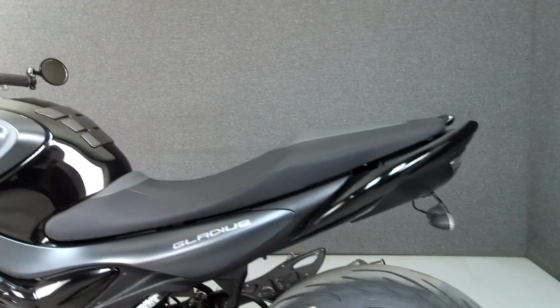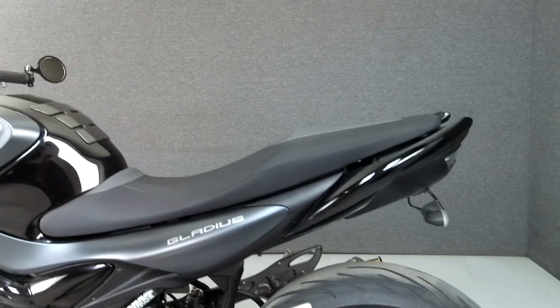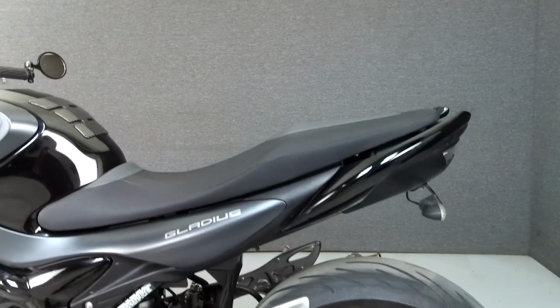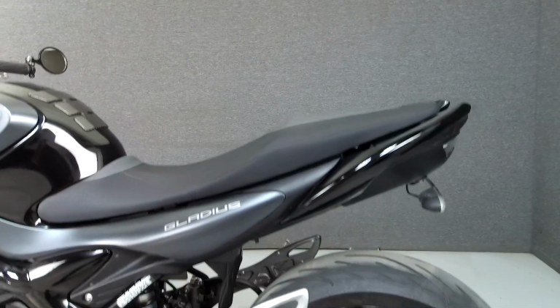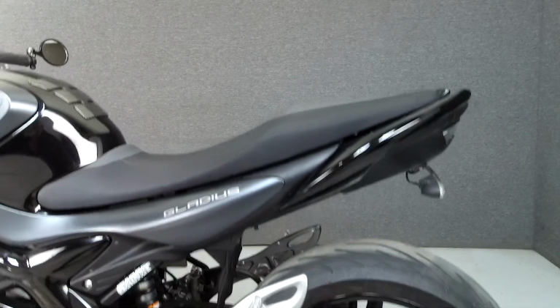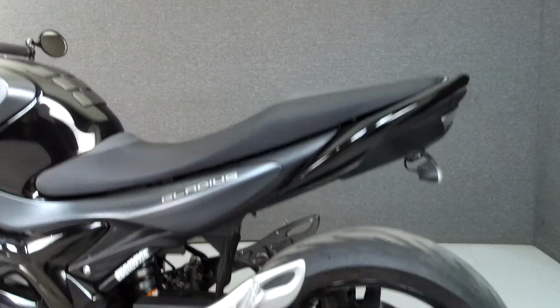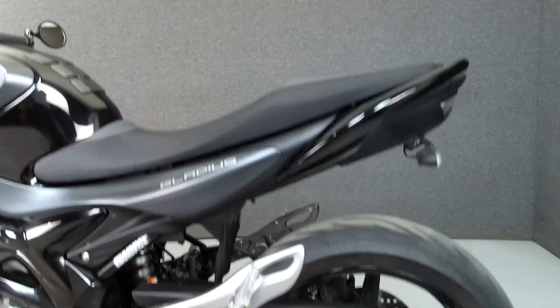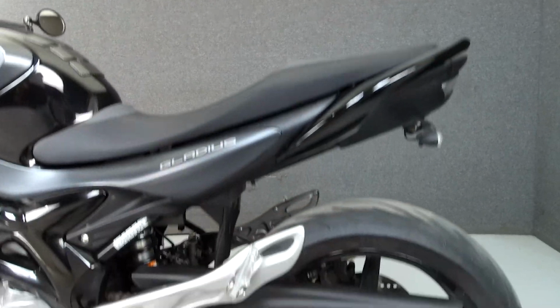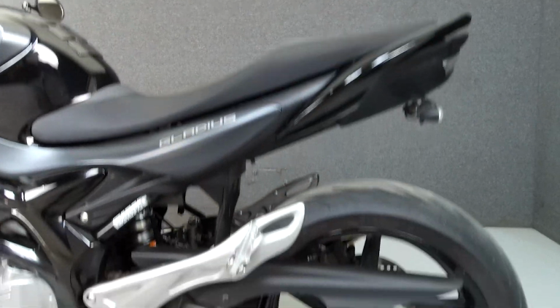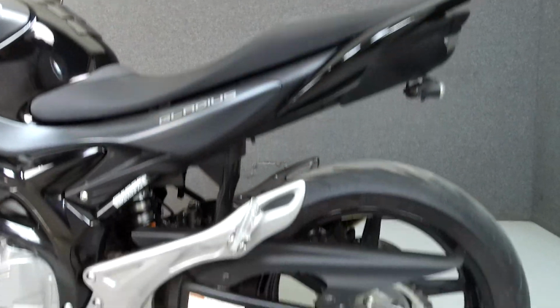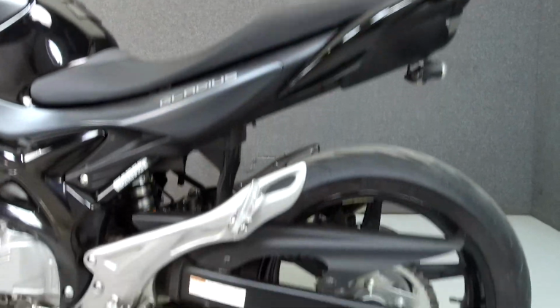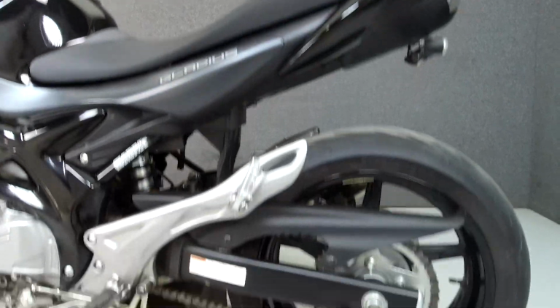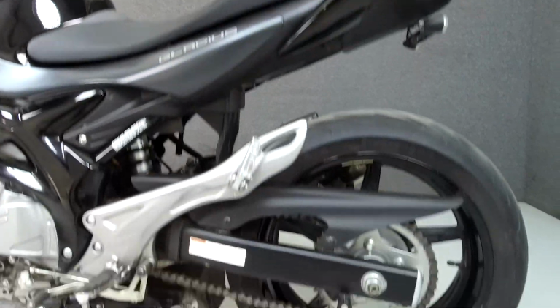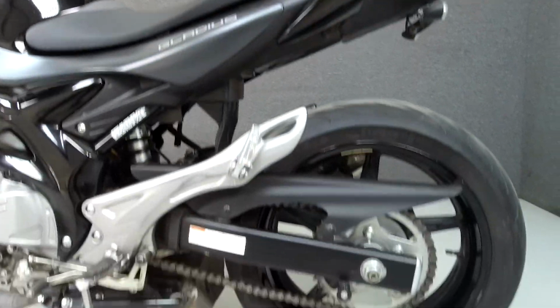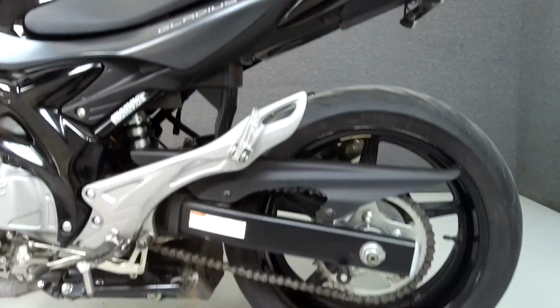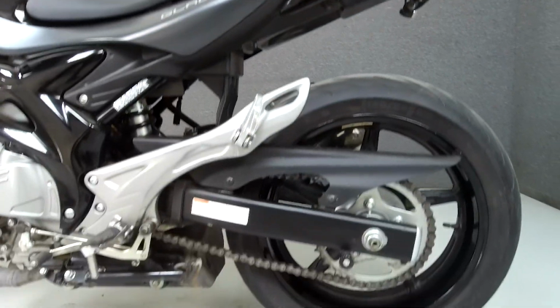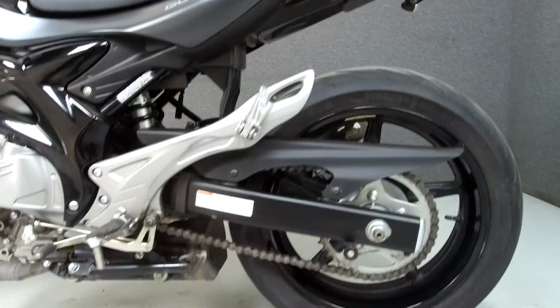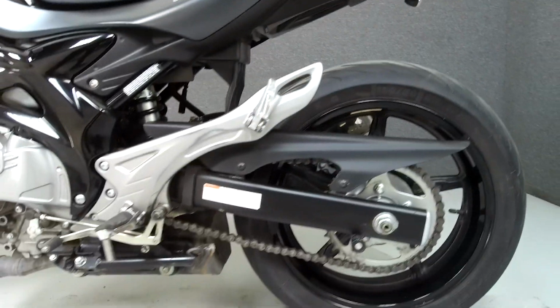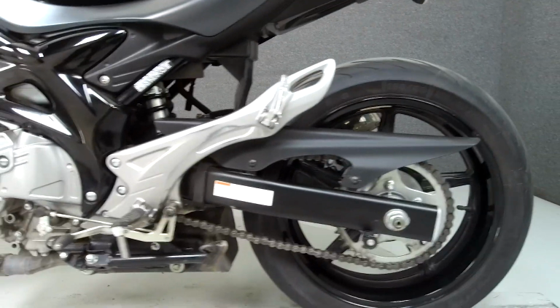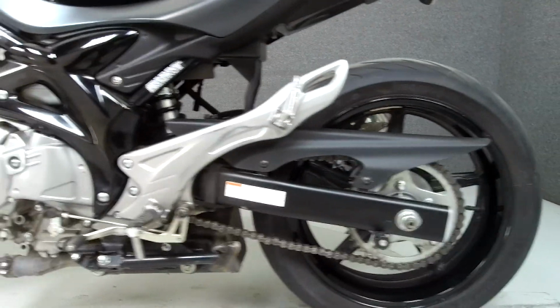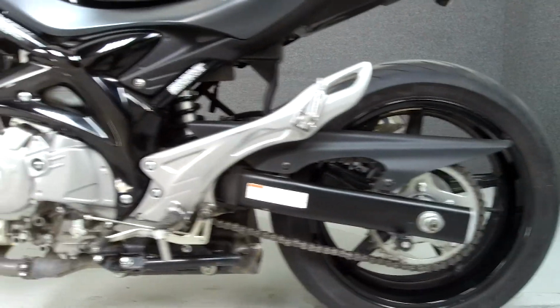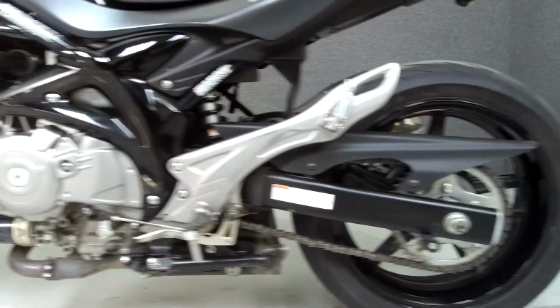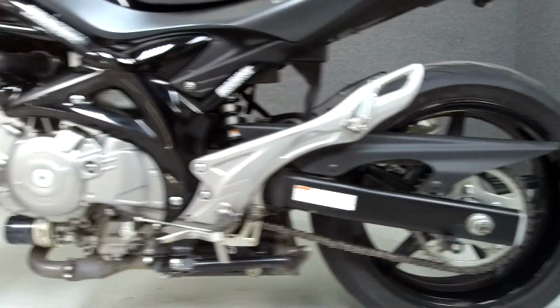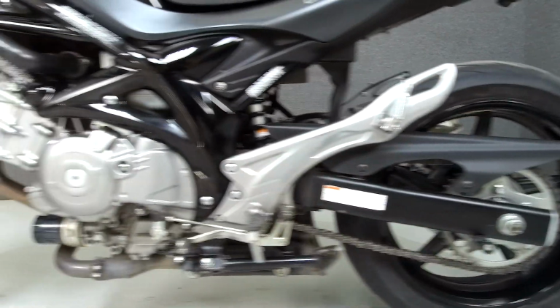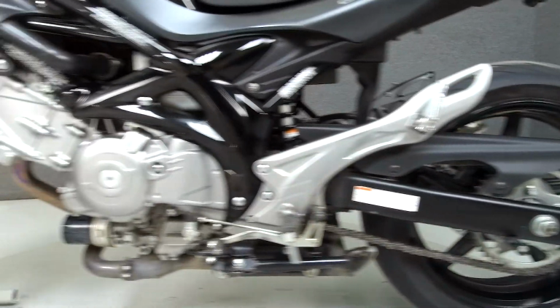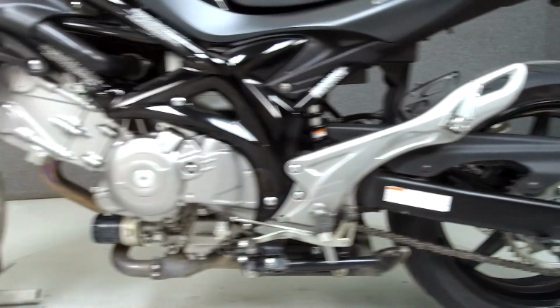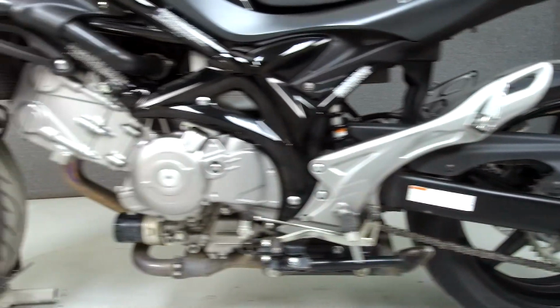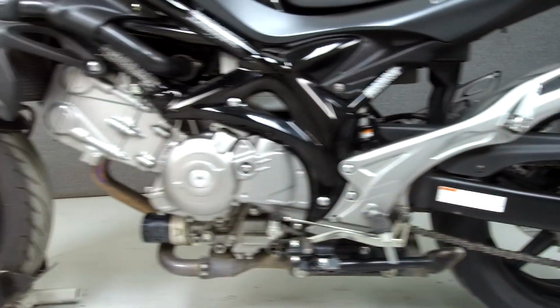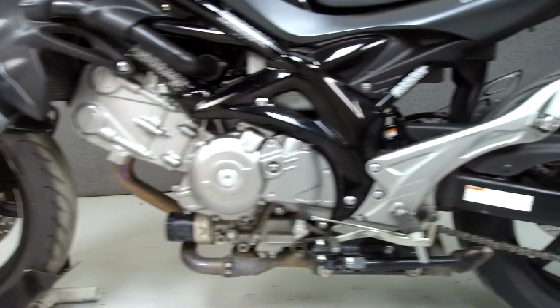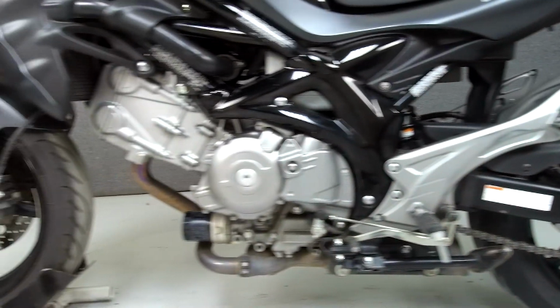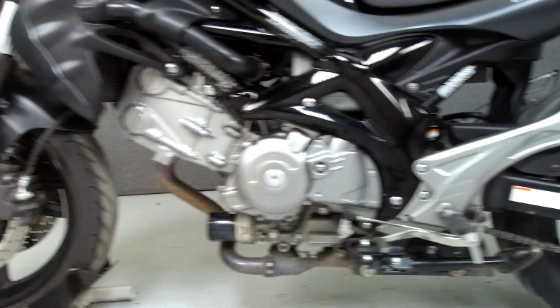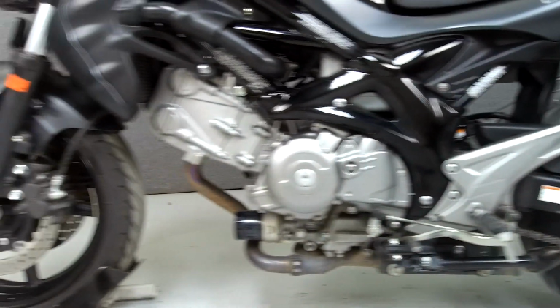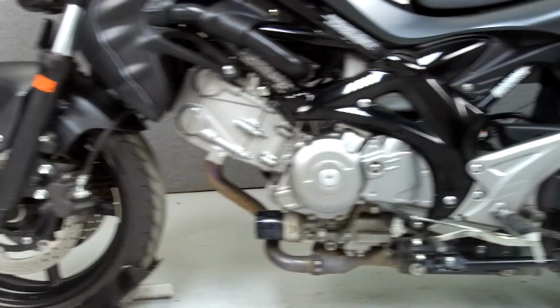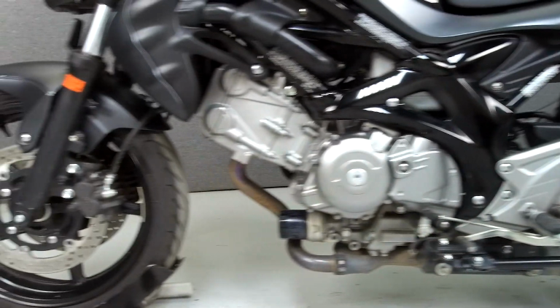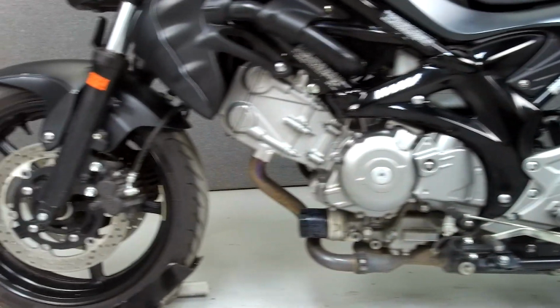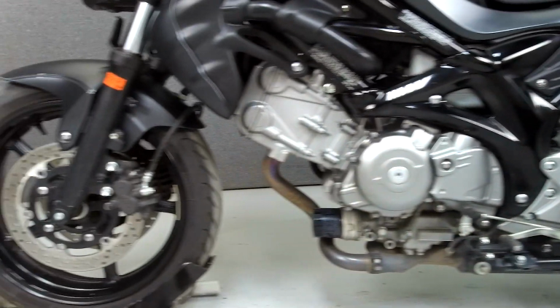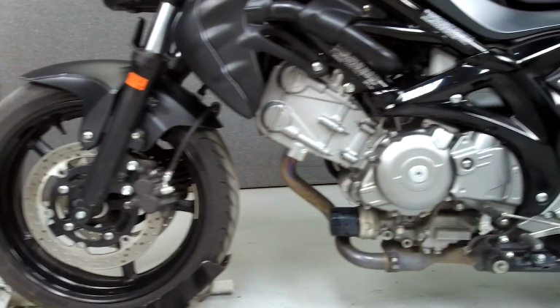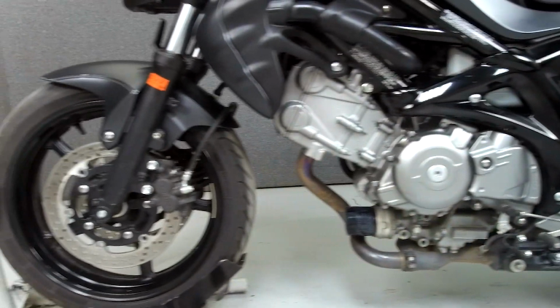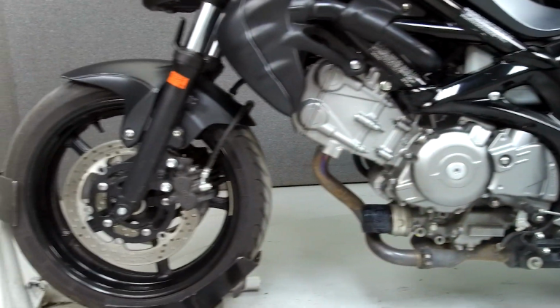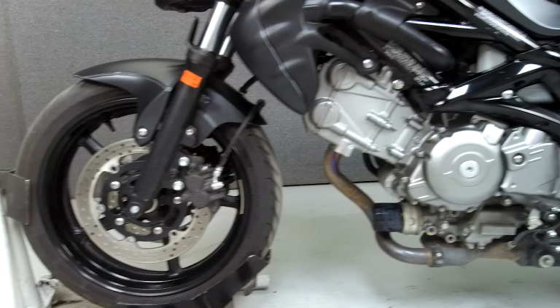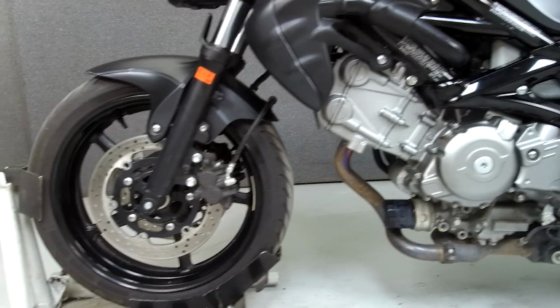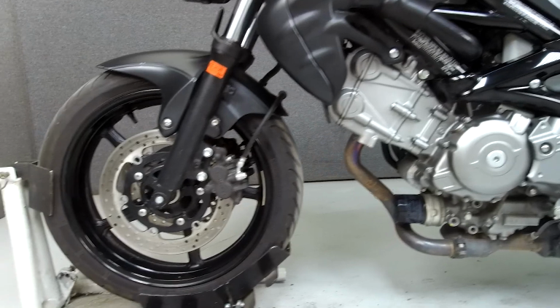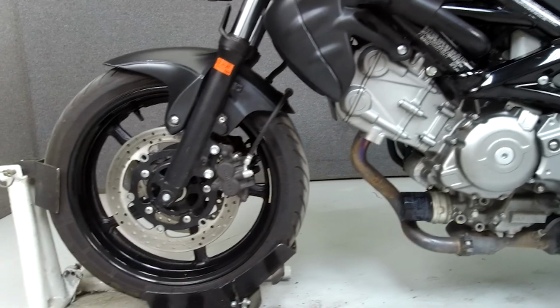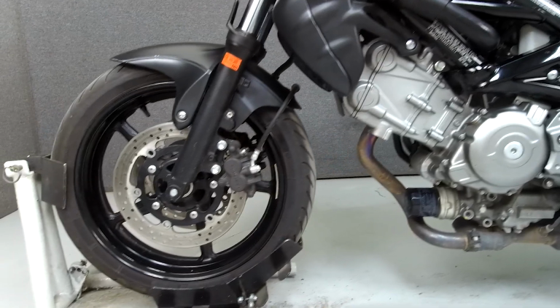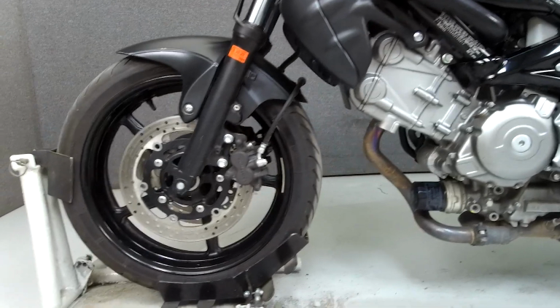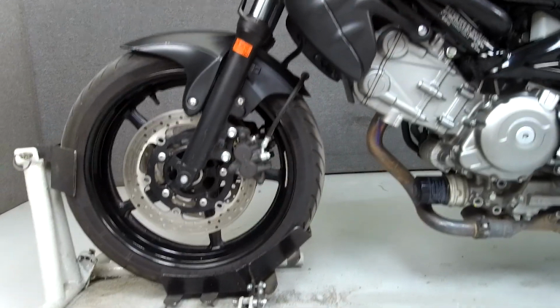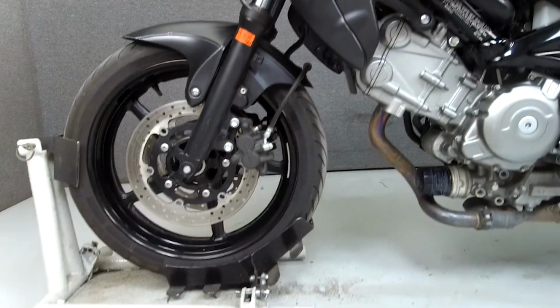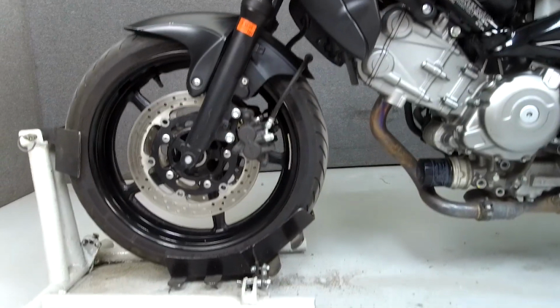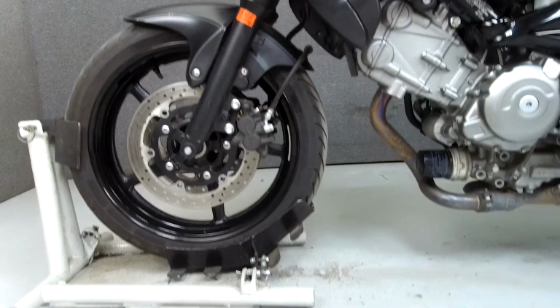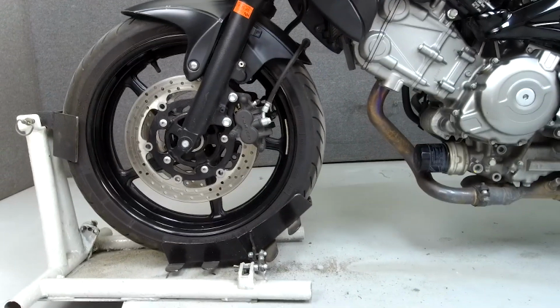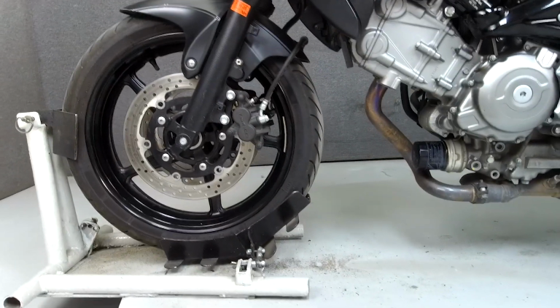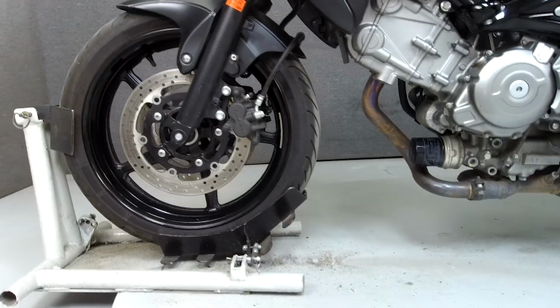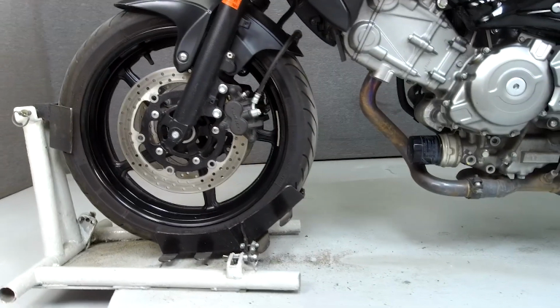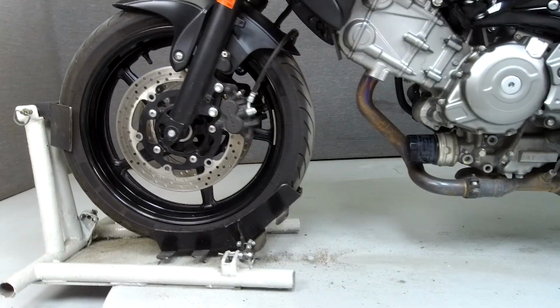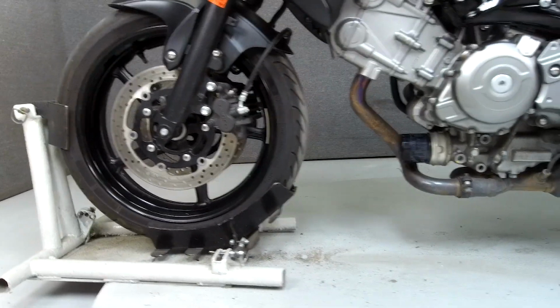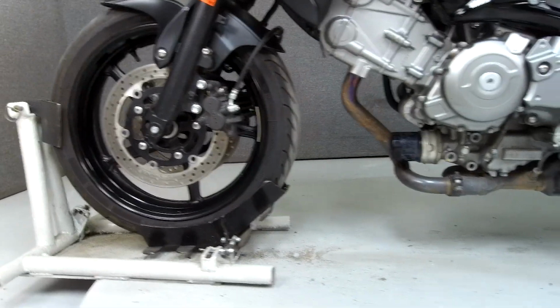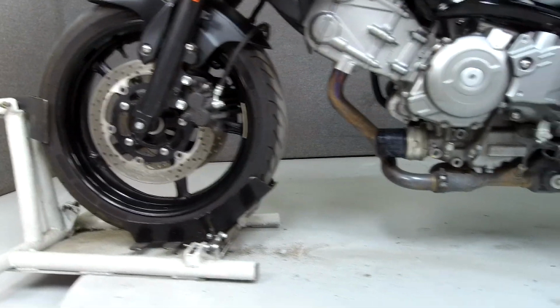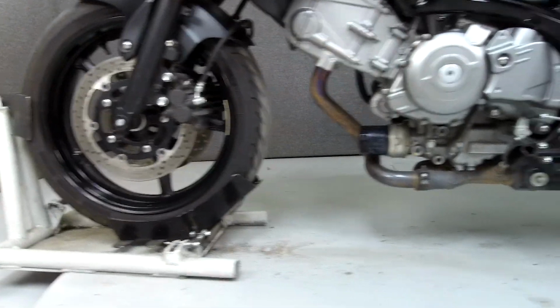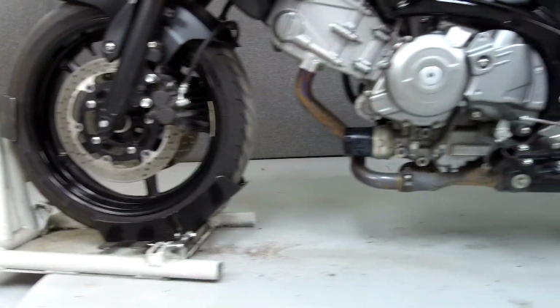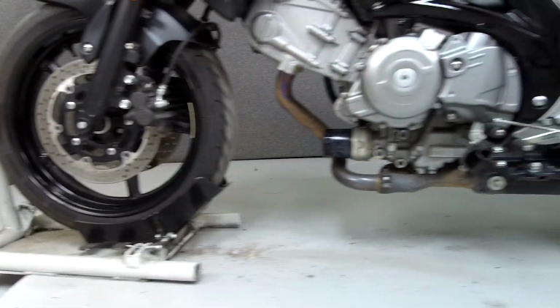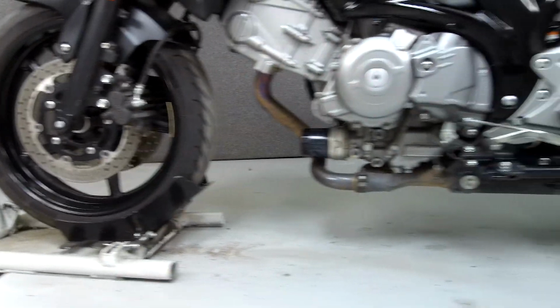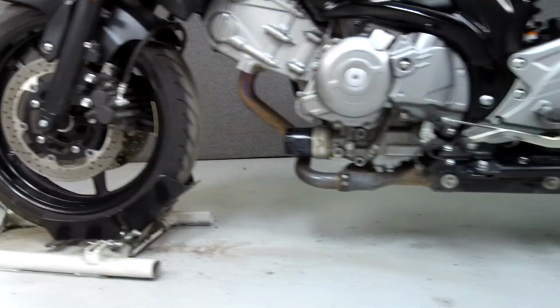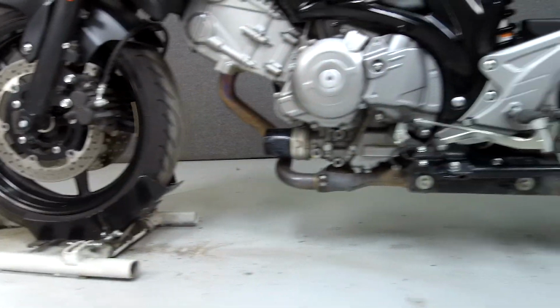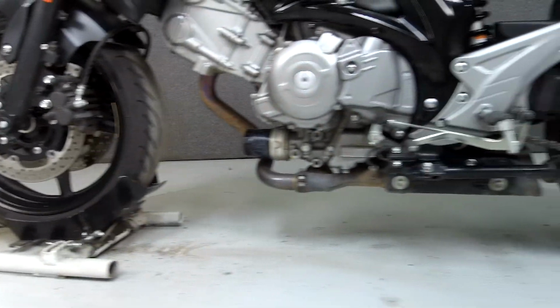This bike has been upgraded with the Yoshimura Sub-On muffler, rear fender illuminator kit, rear turn signals, bar end mirrors, and aftermarket grips.